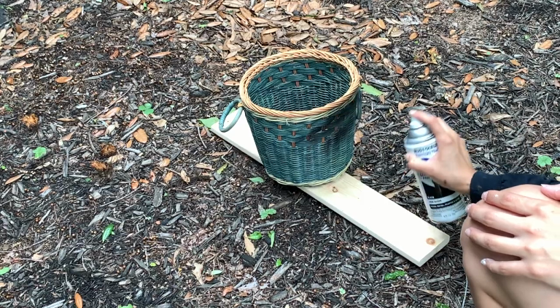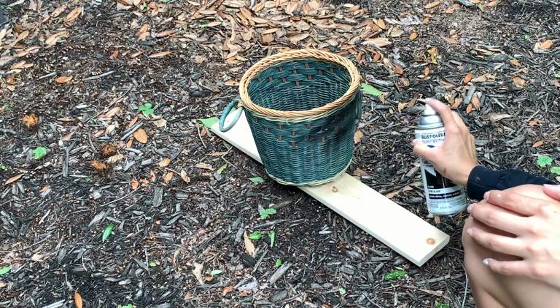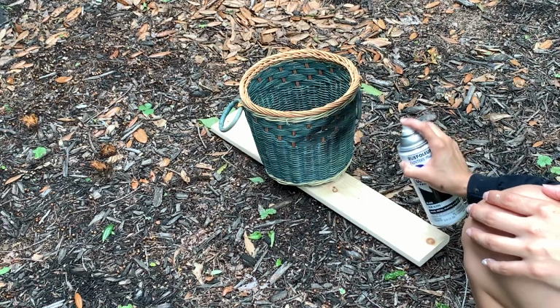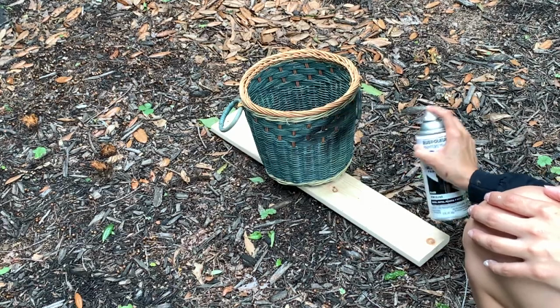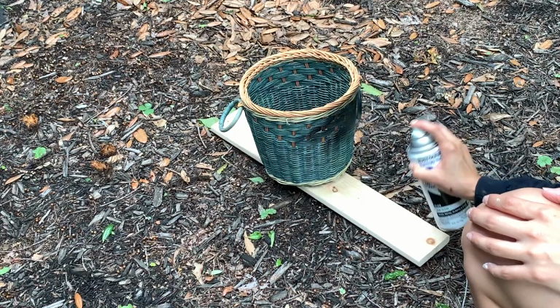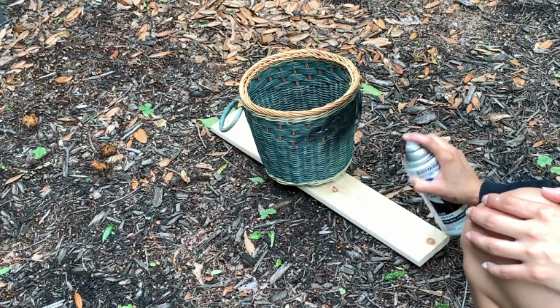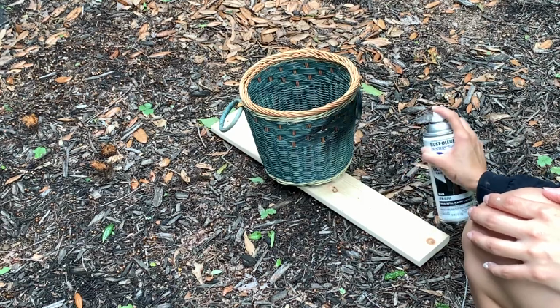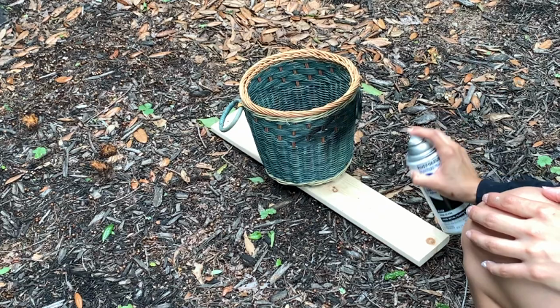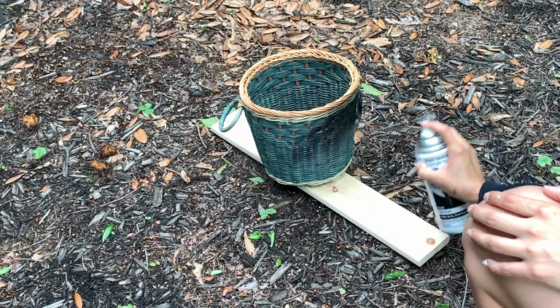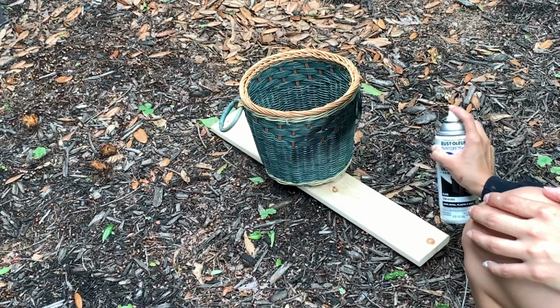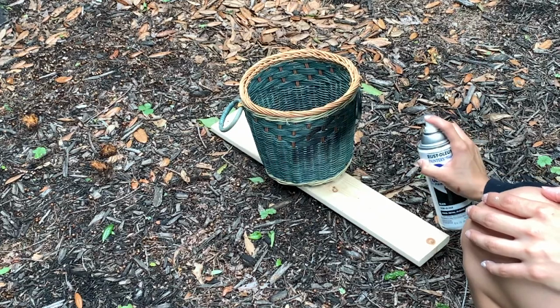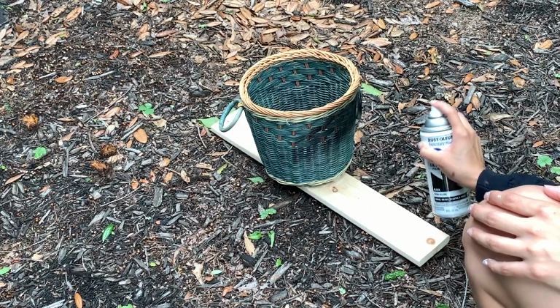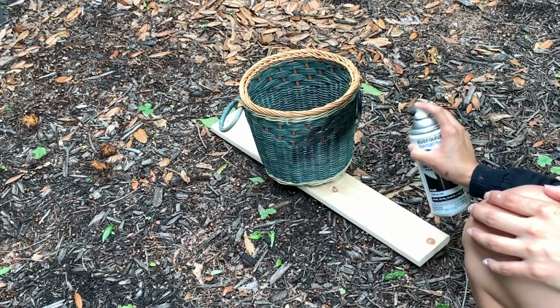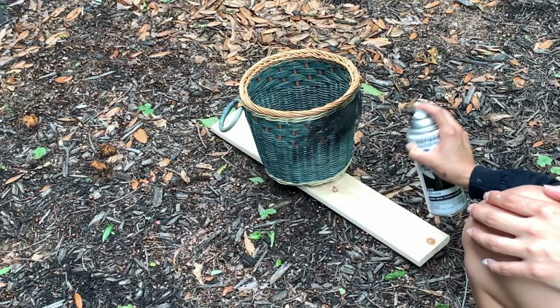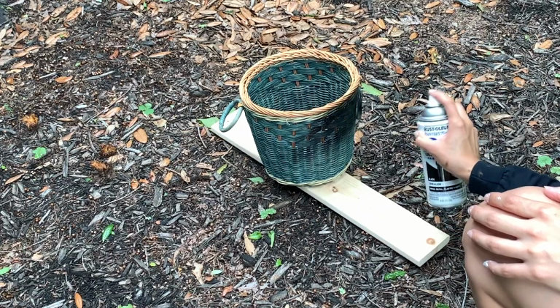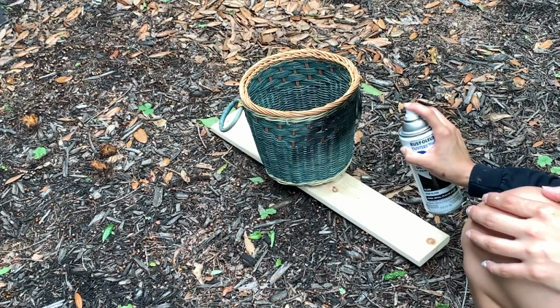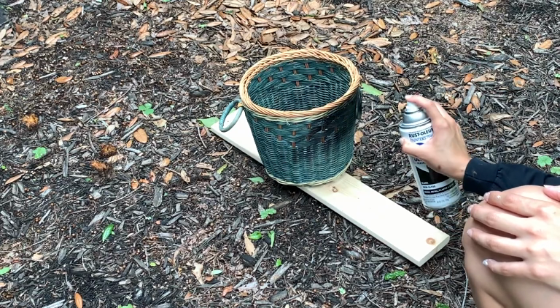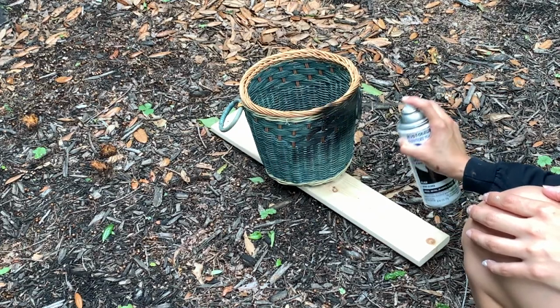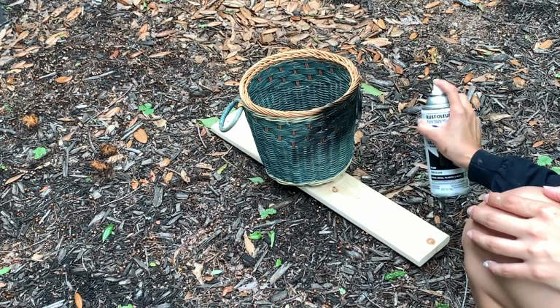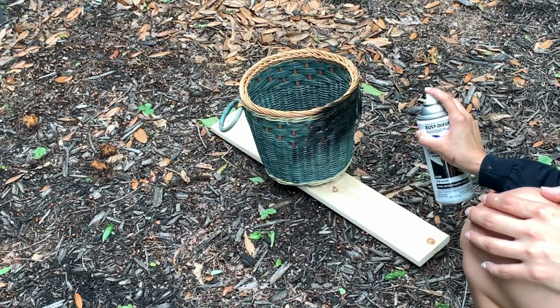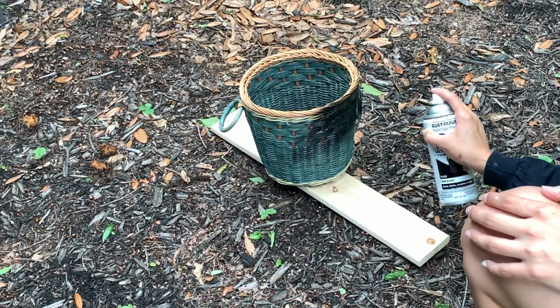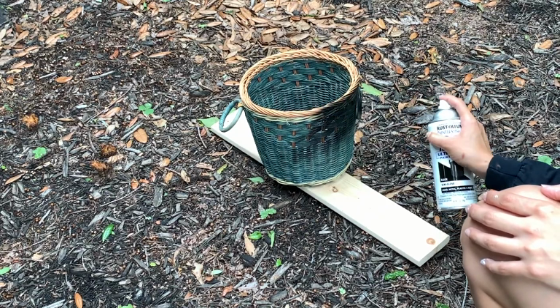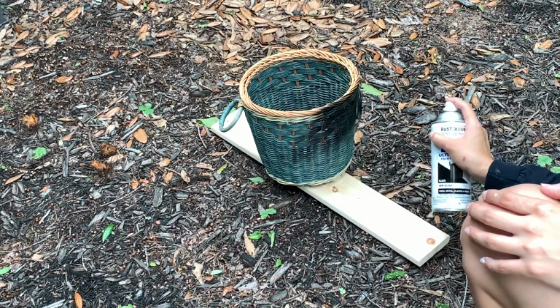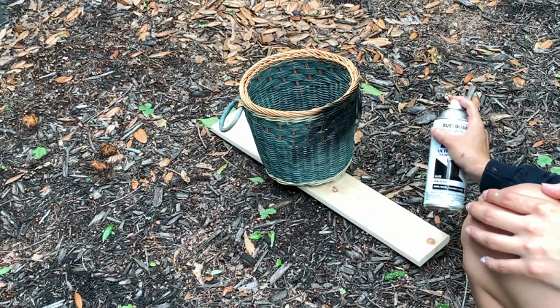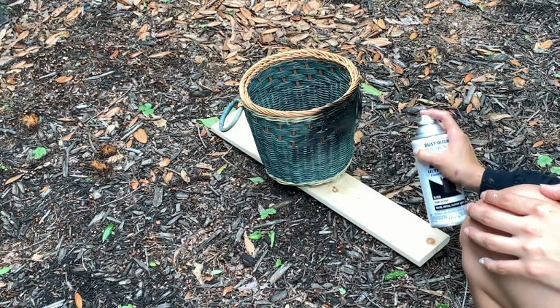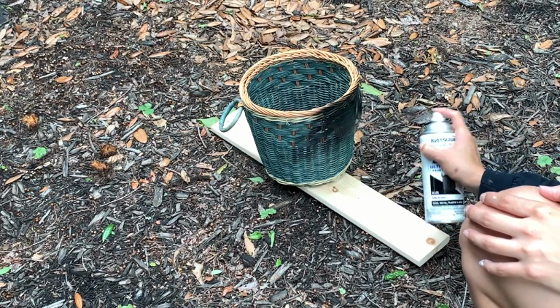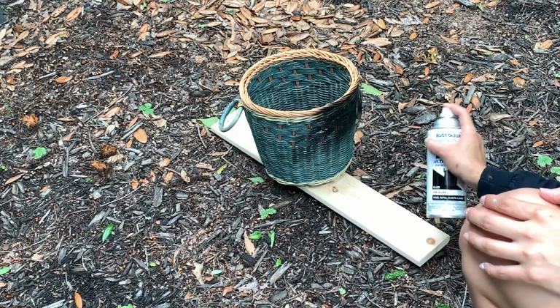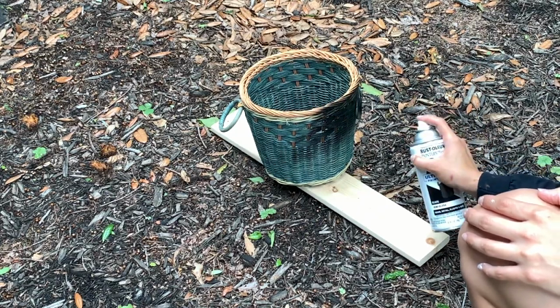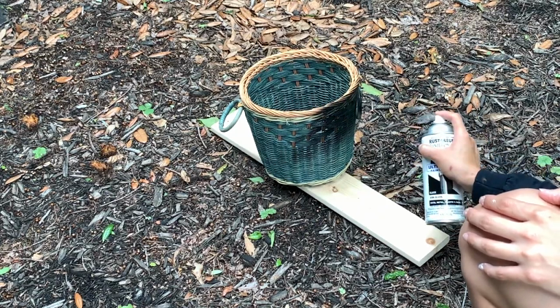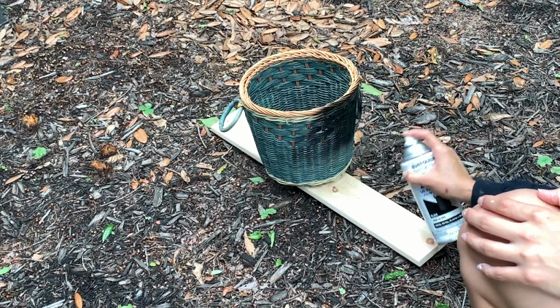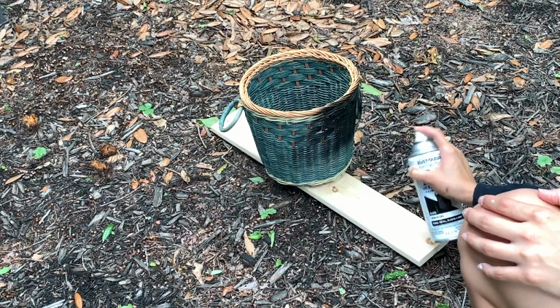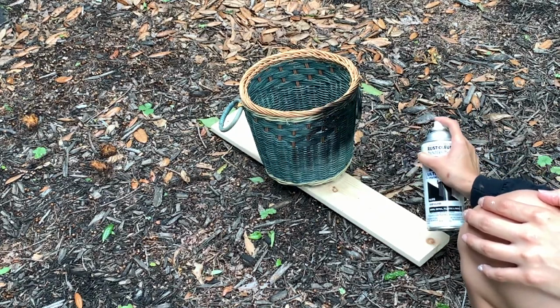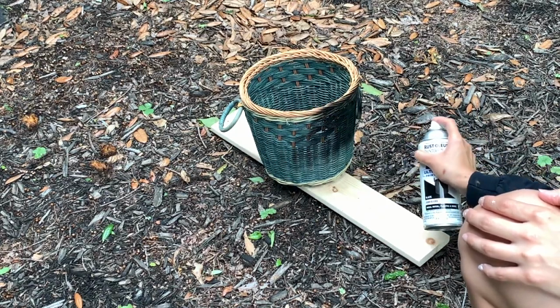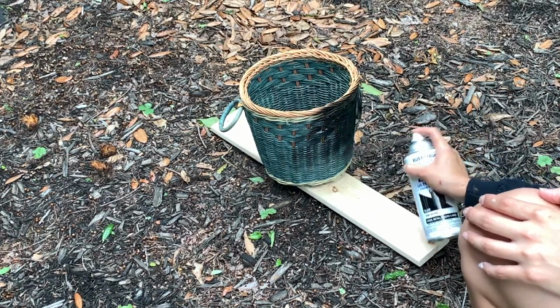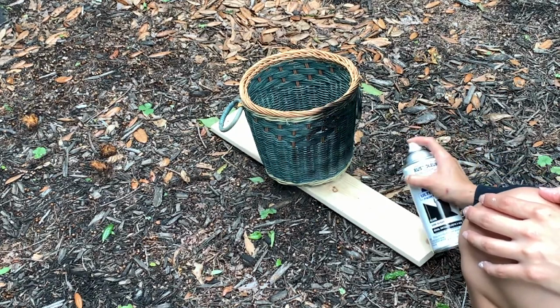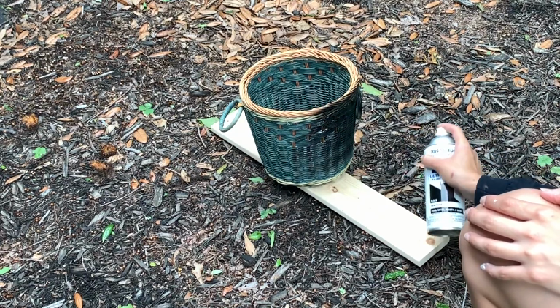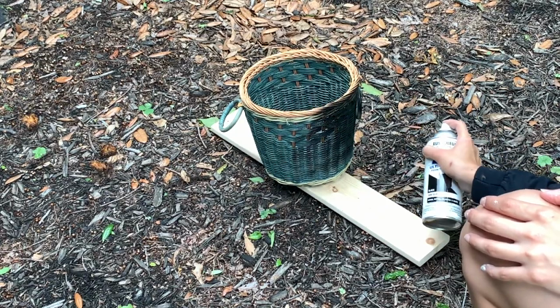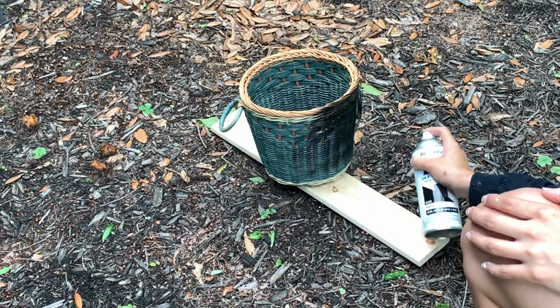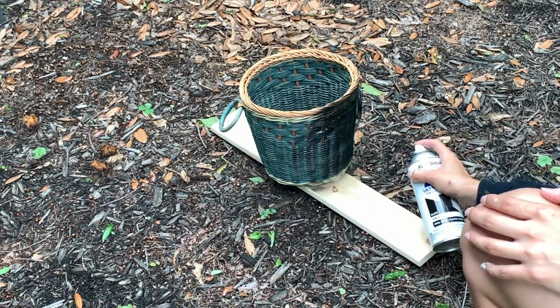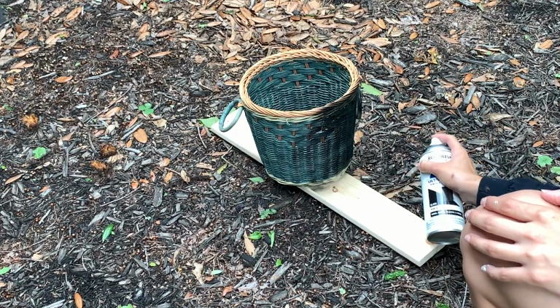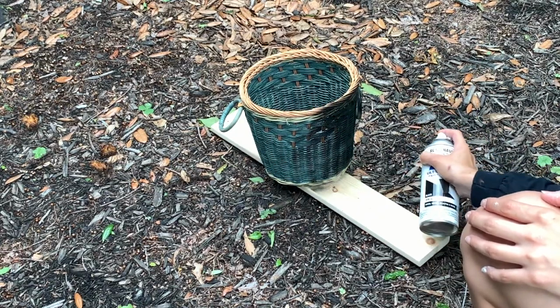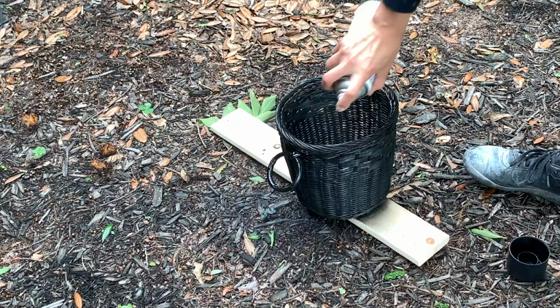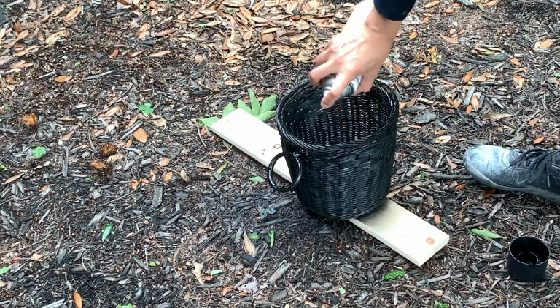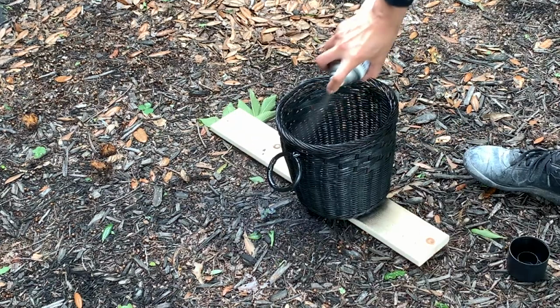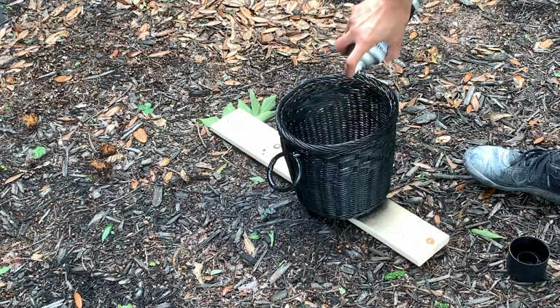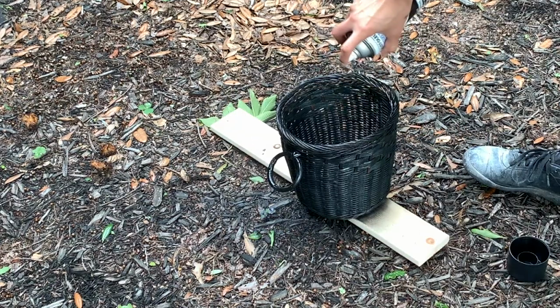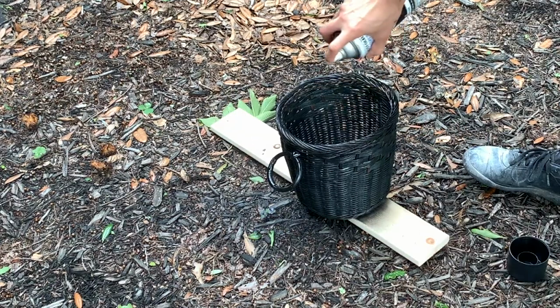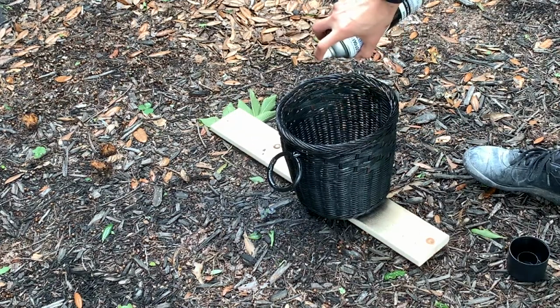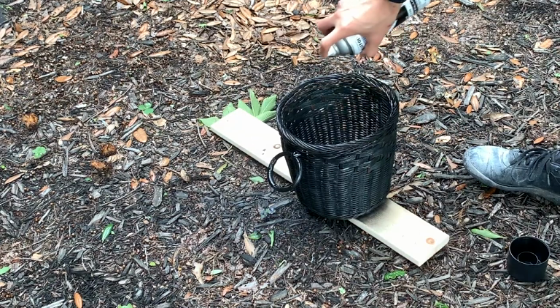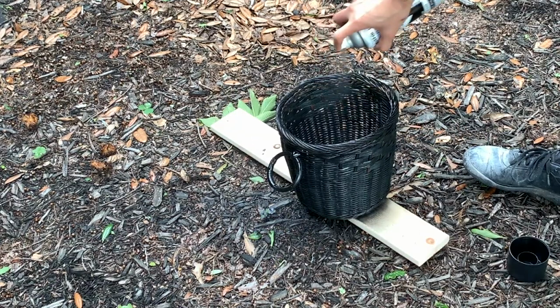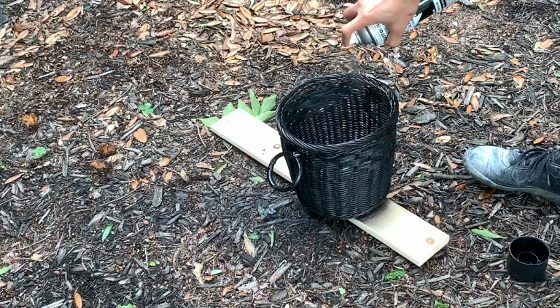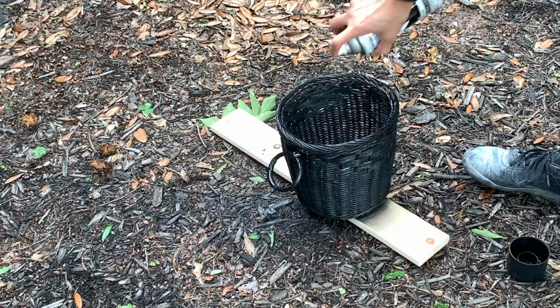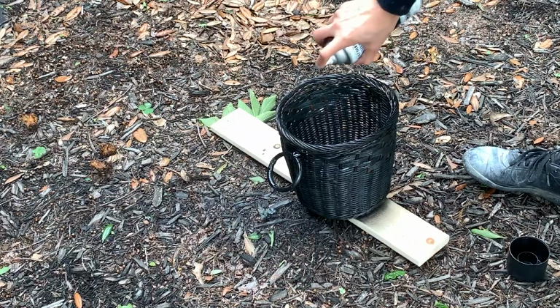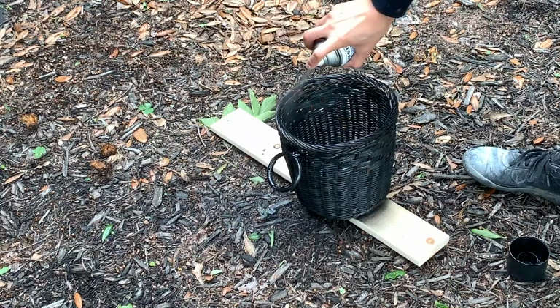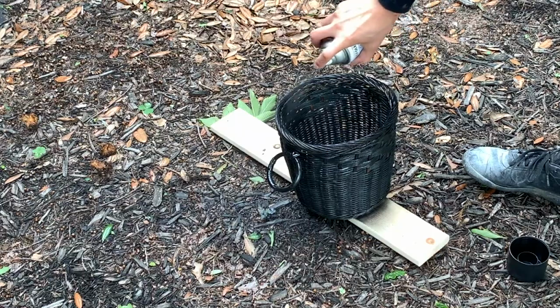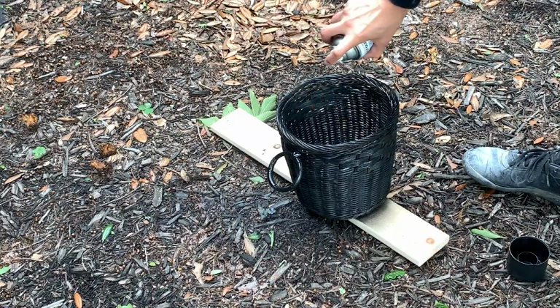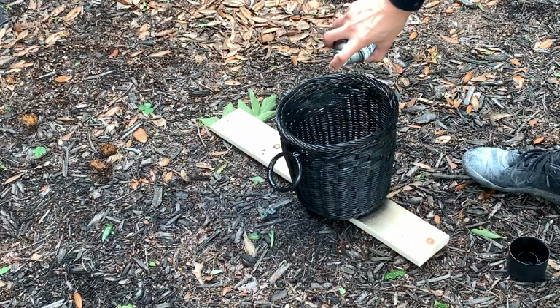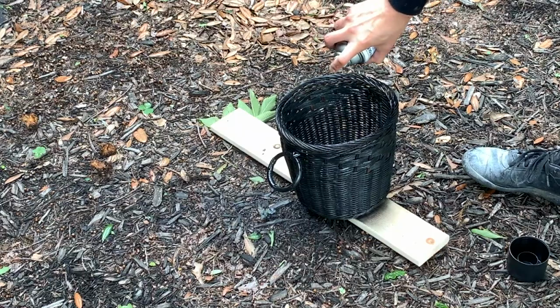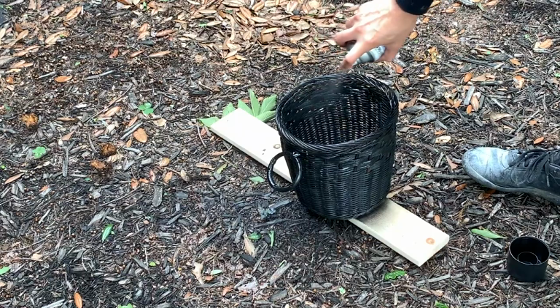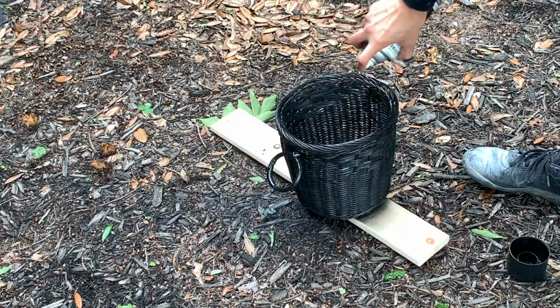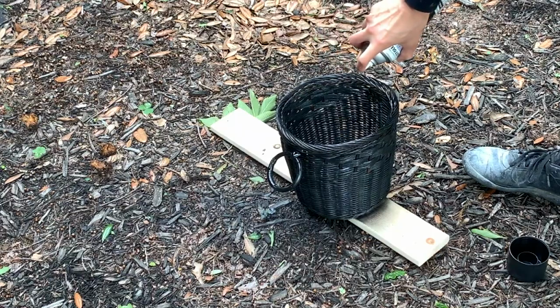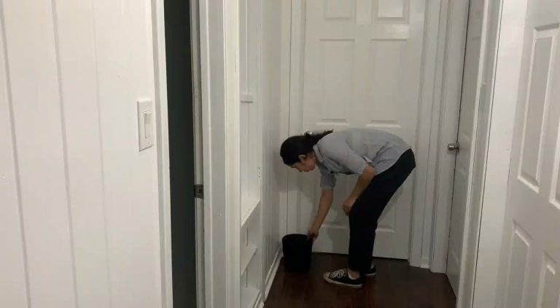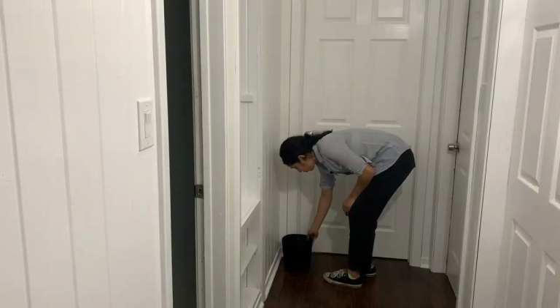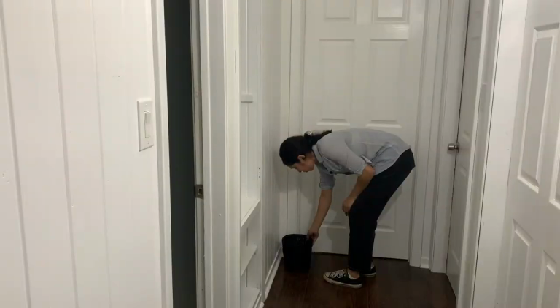This basket I found at my local Goodwill for two dollars, and I gave it two coats of matte black spray paint to use as a pot for my faux tree.